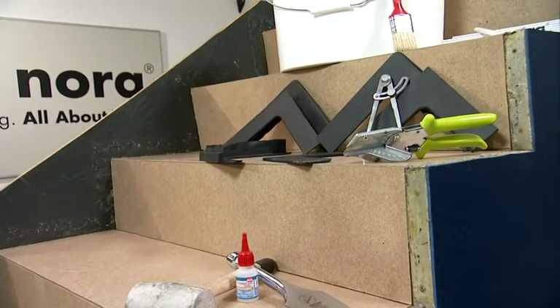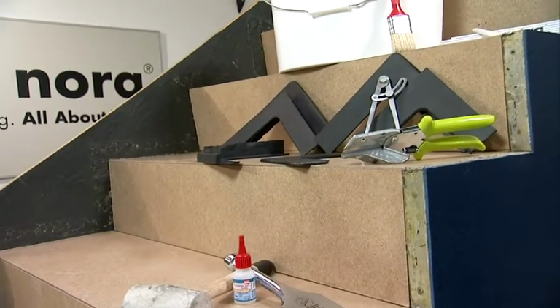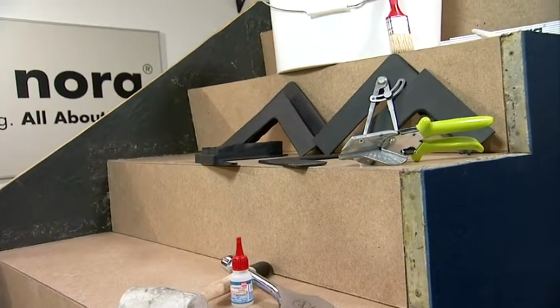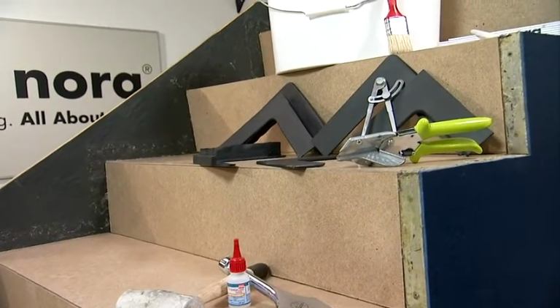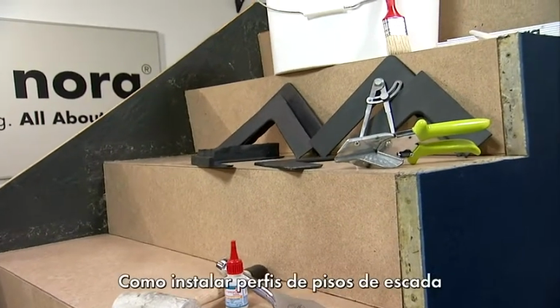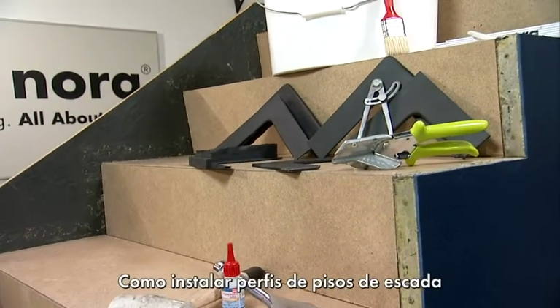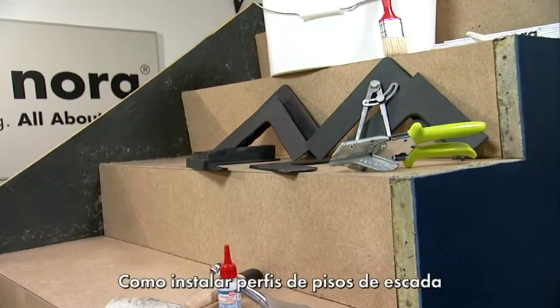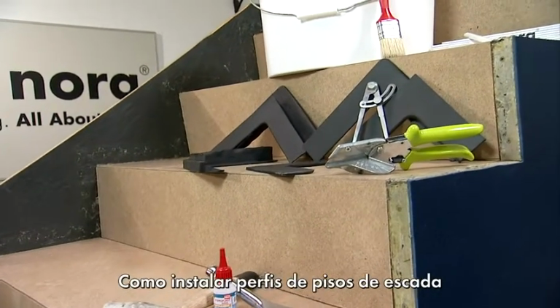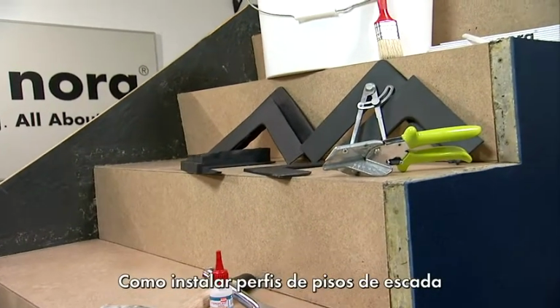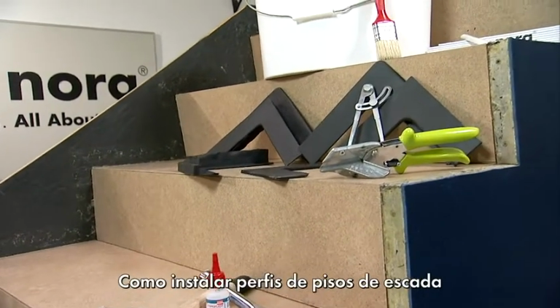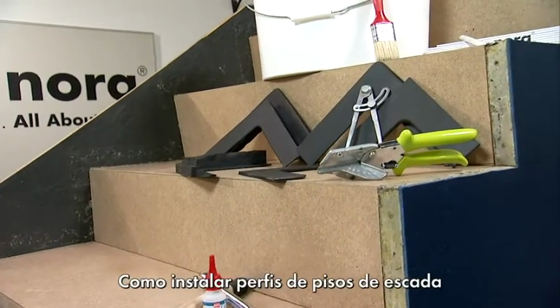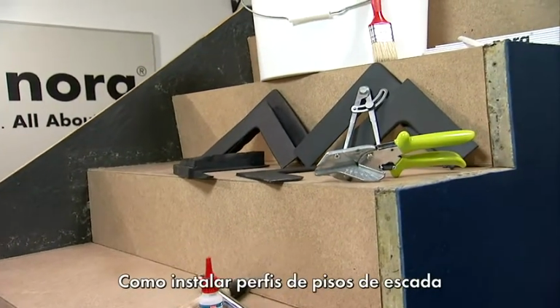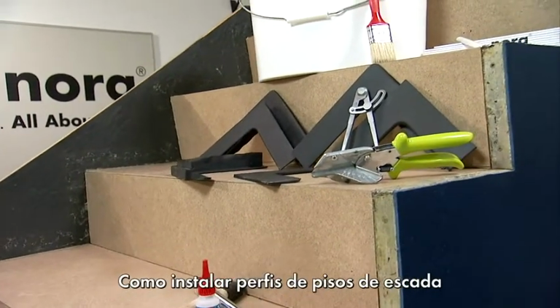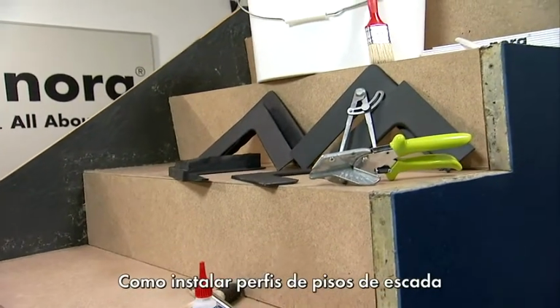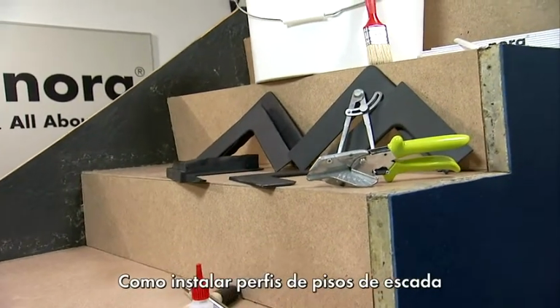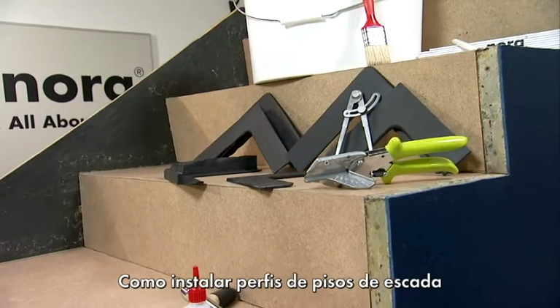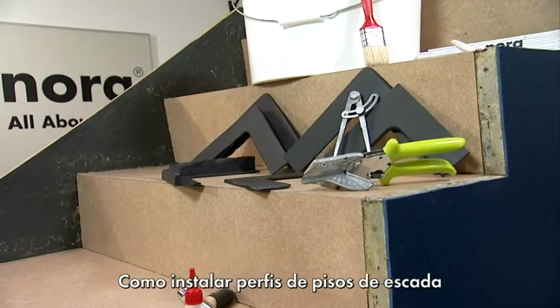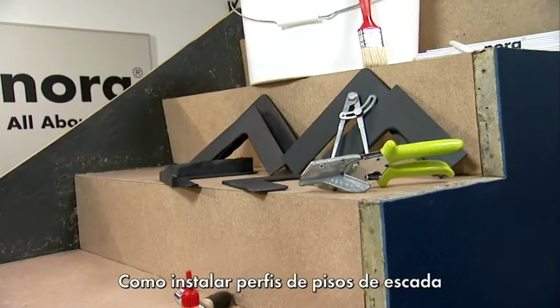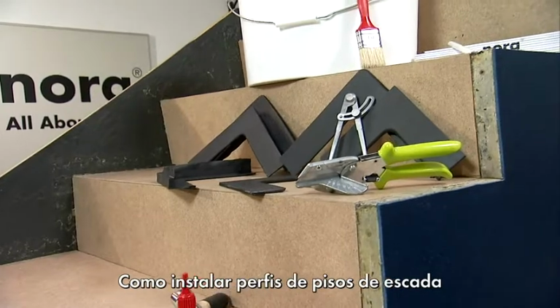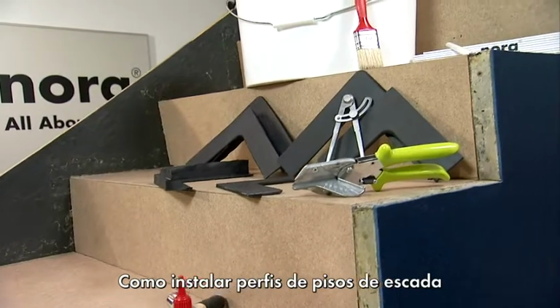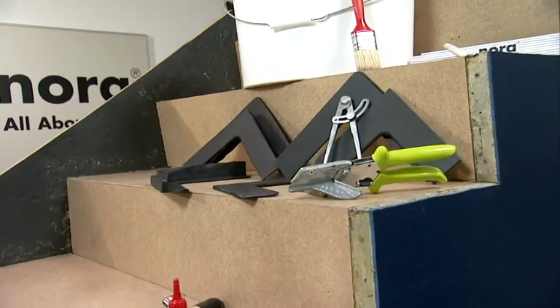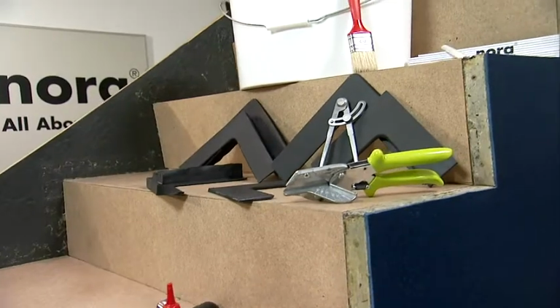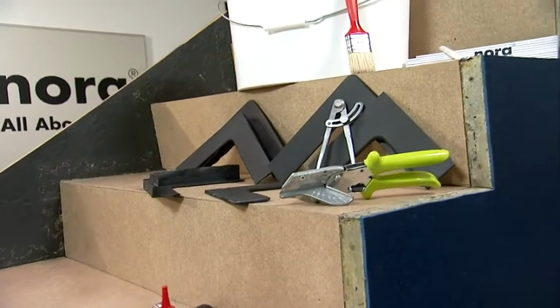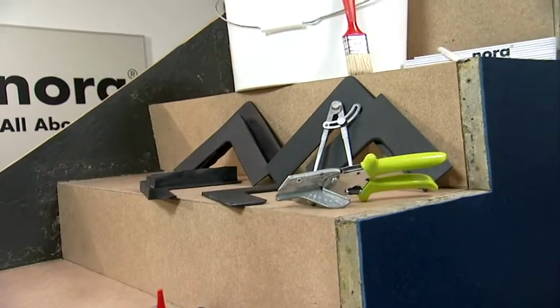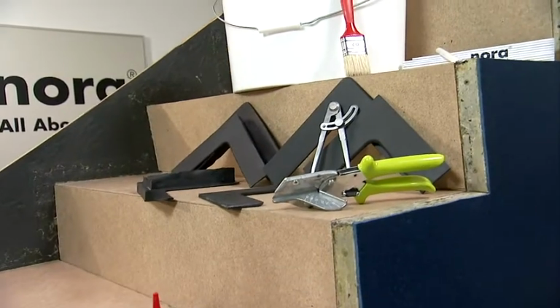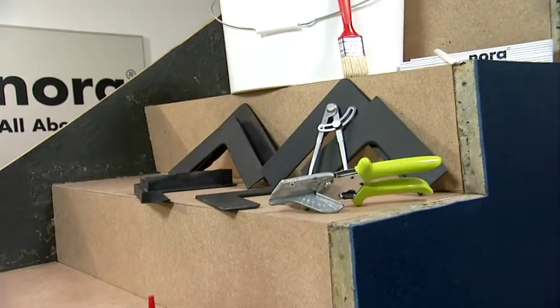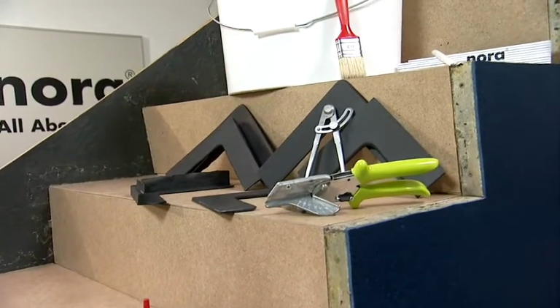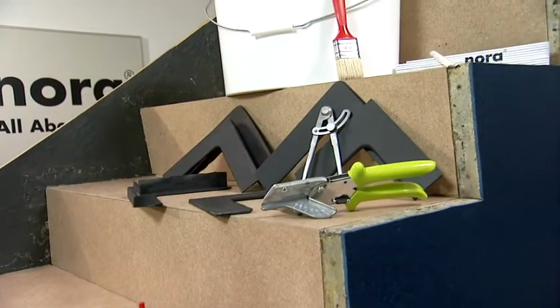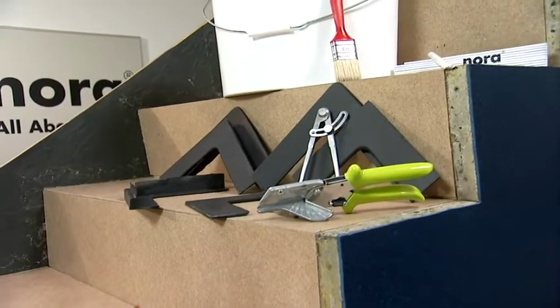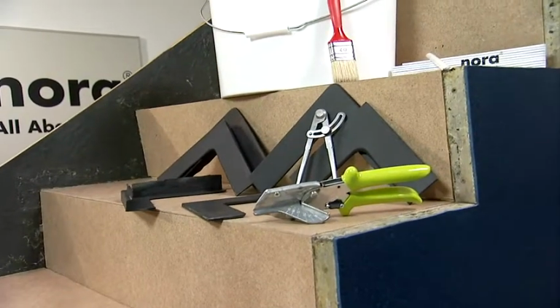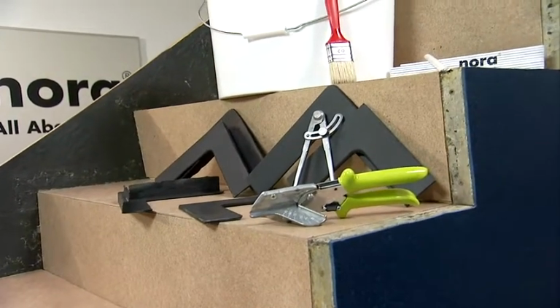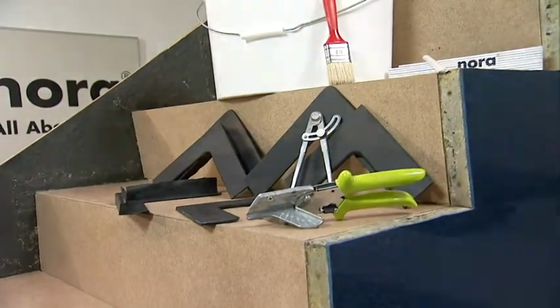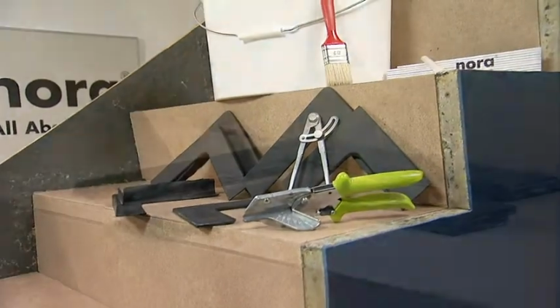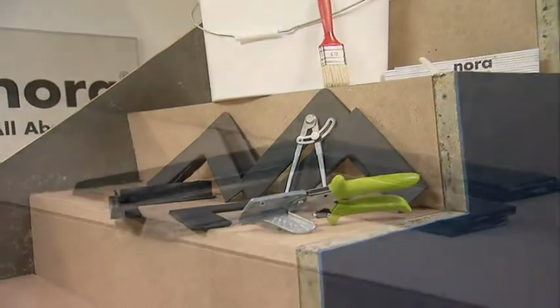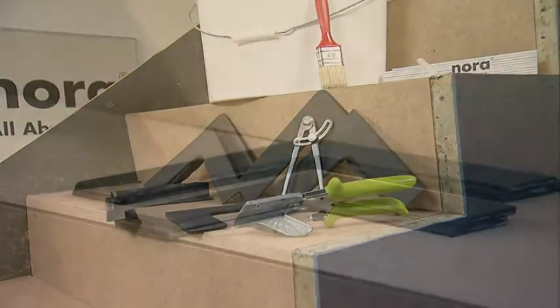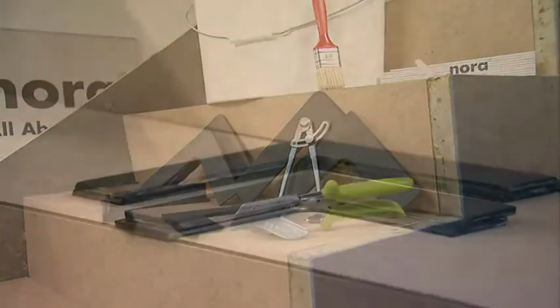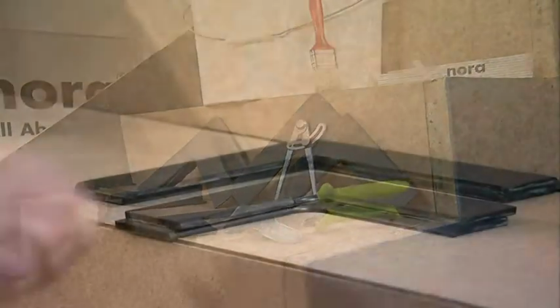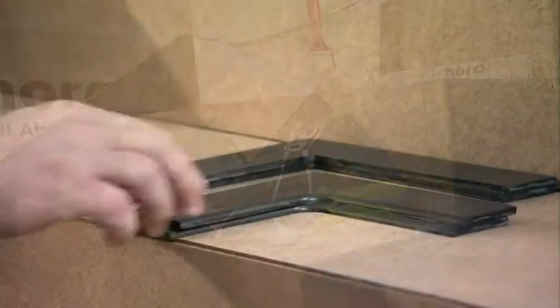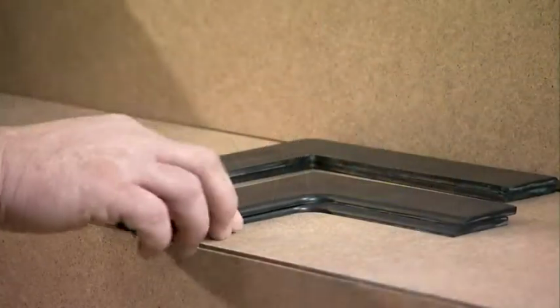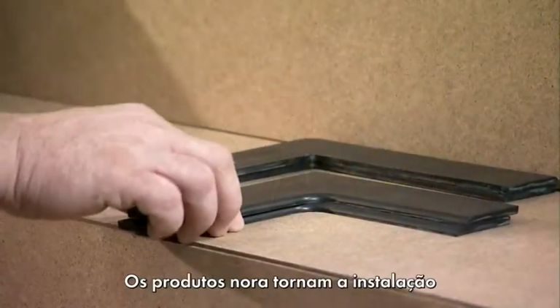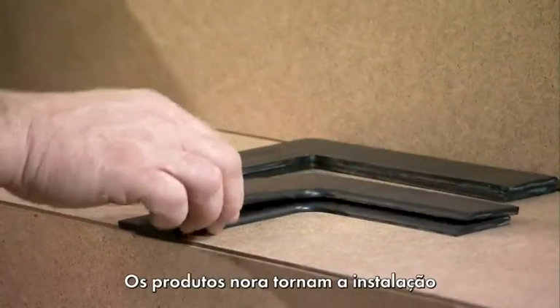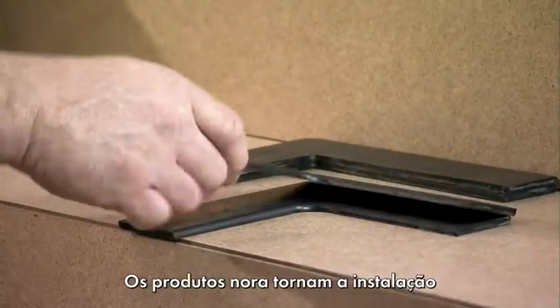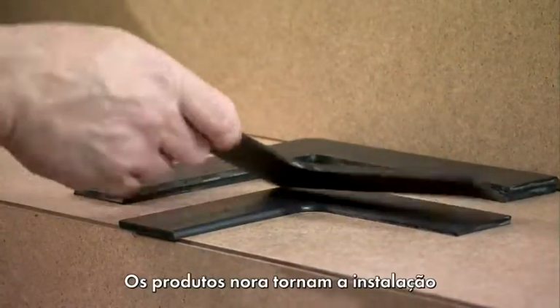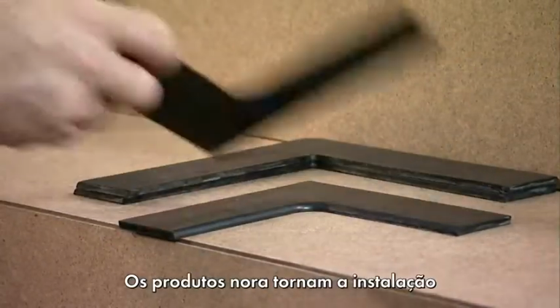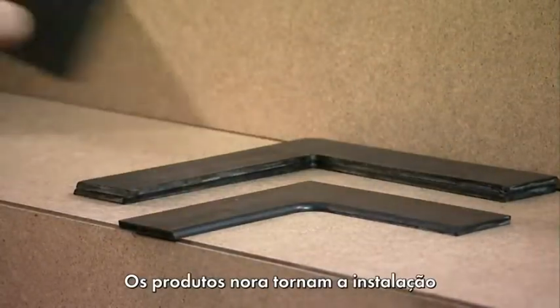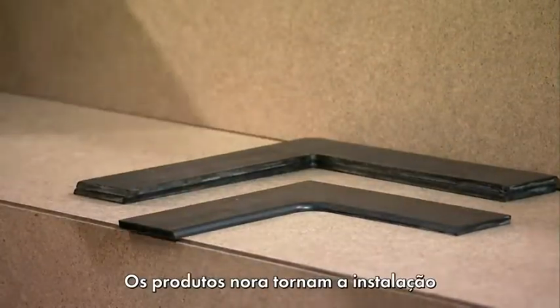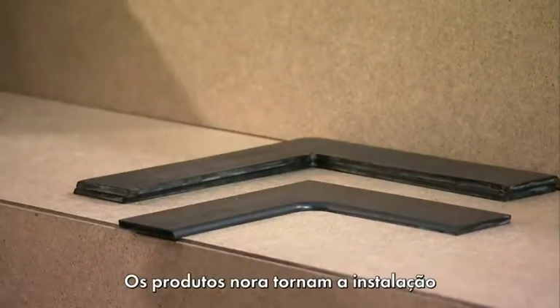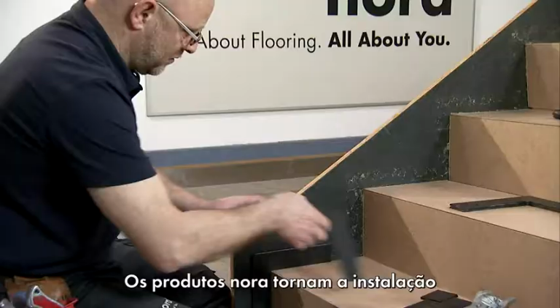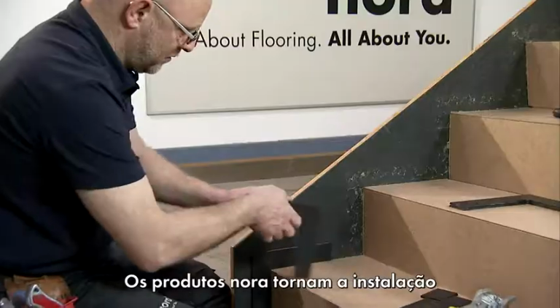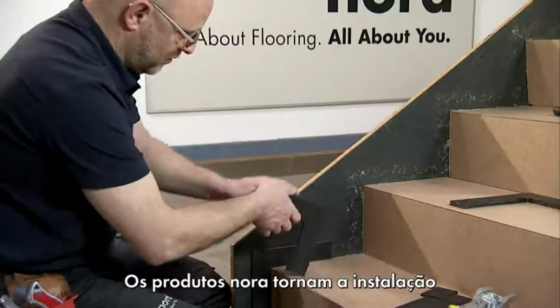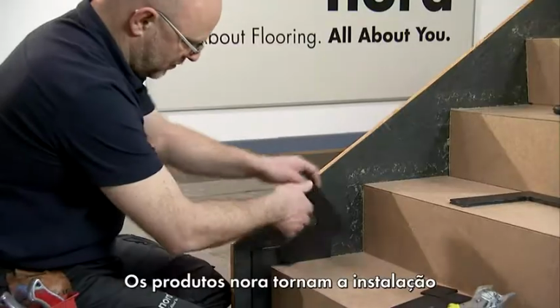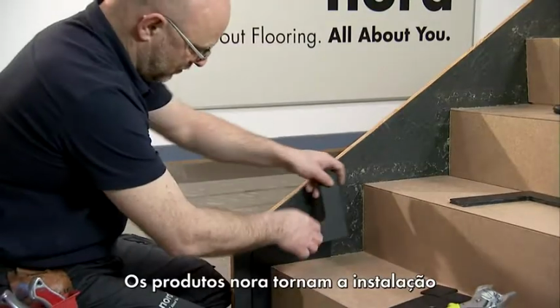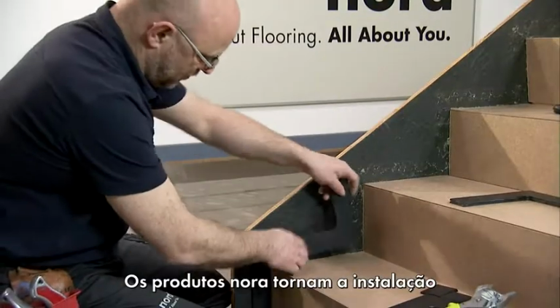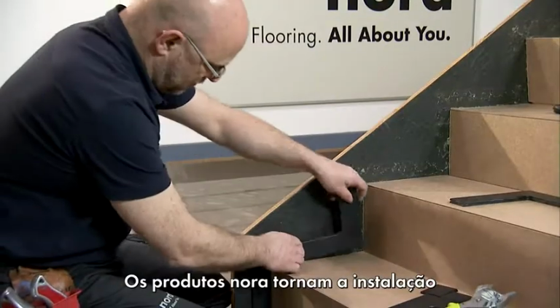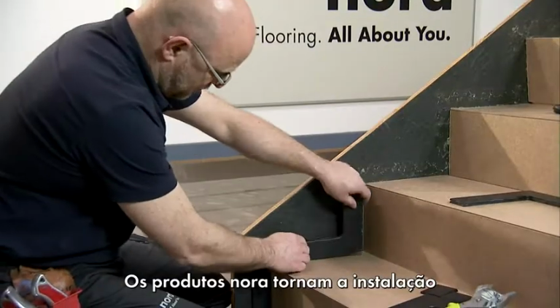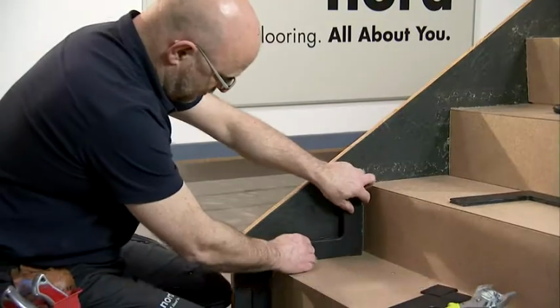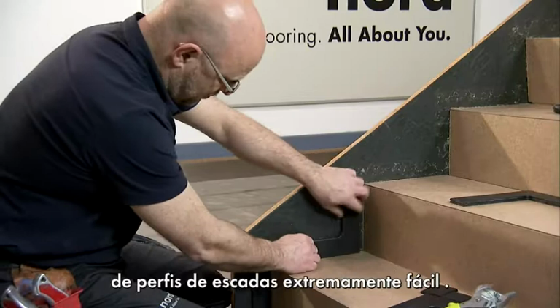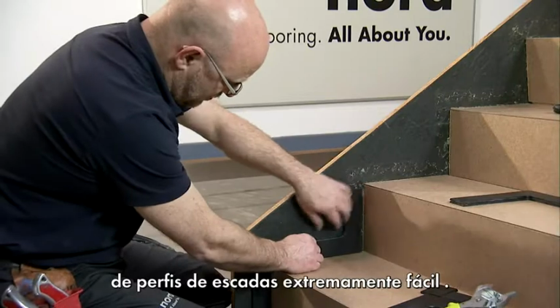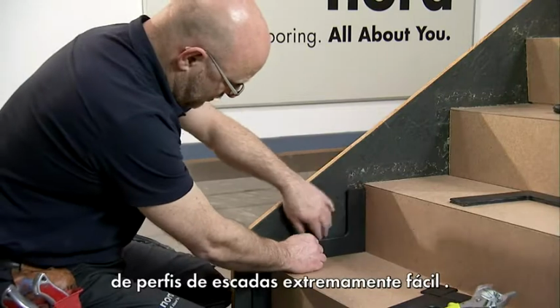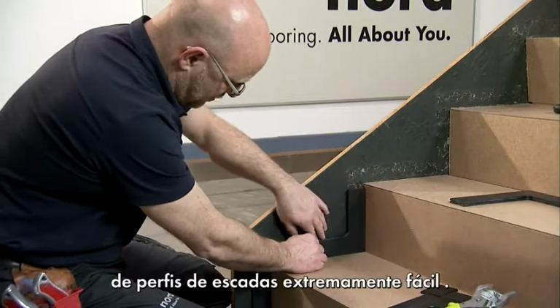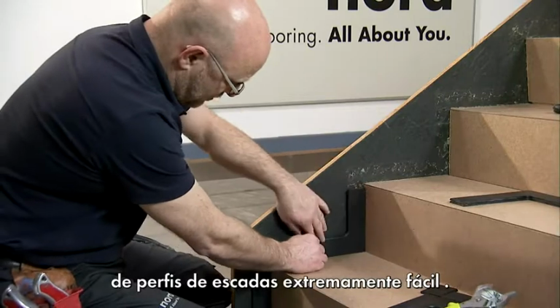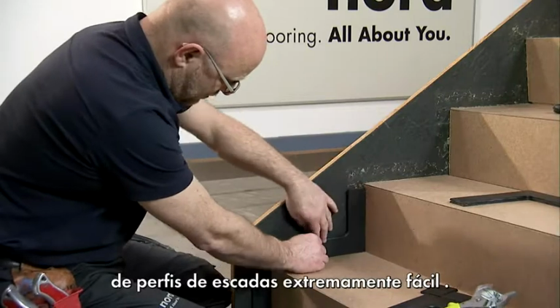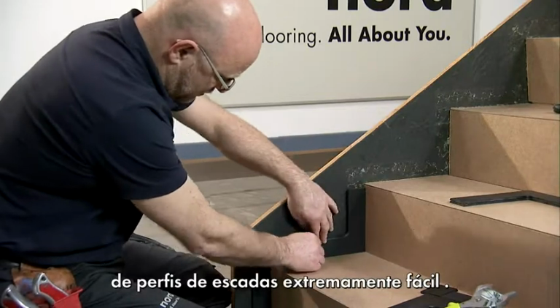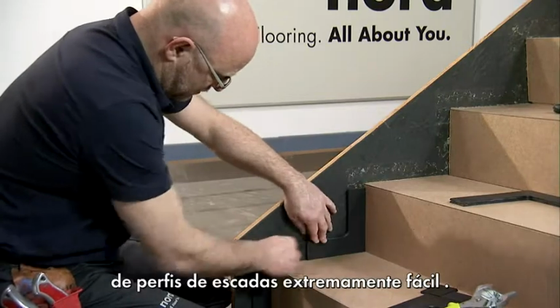How to lay step tread profiles. Nora products make laying stair profiles really easy.